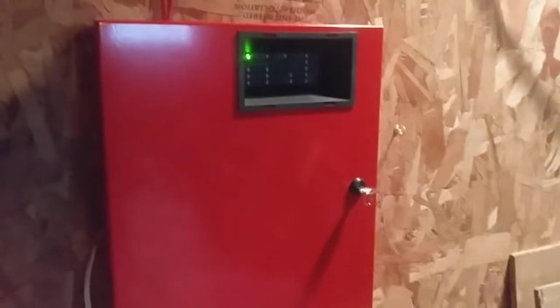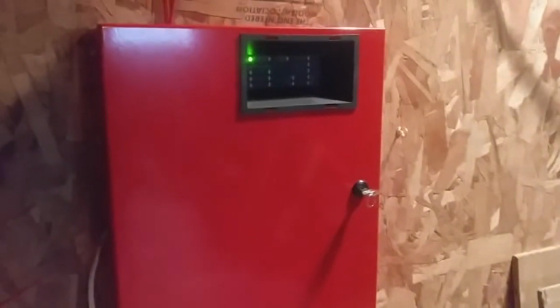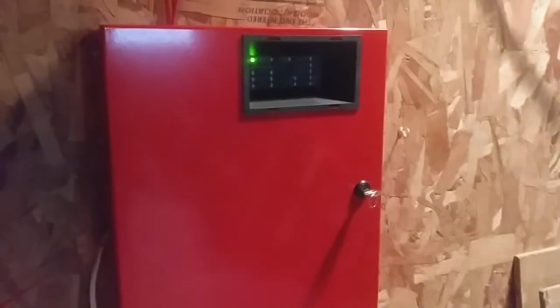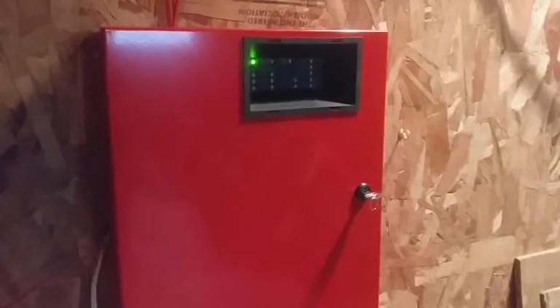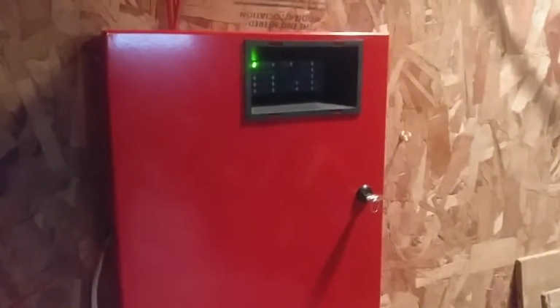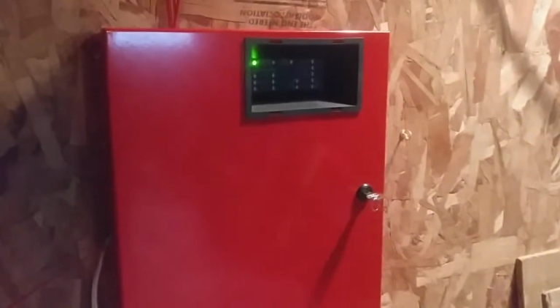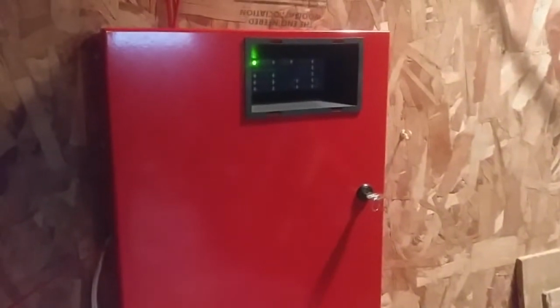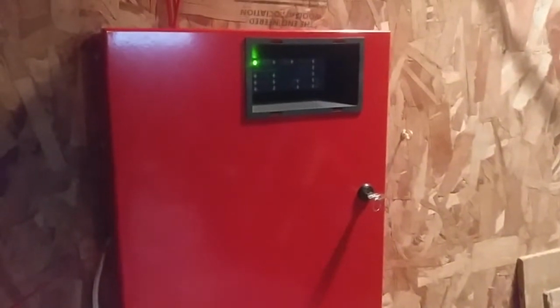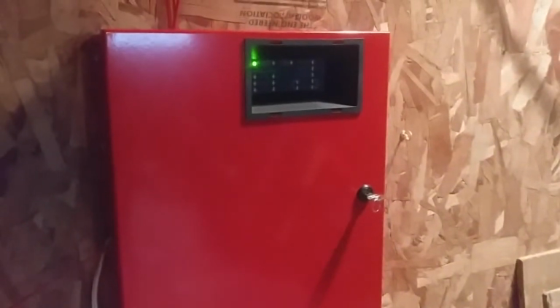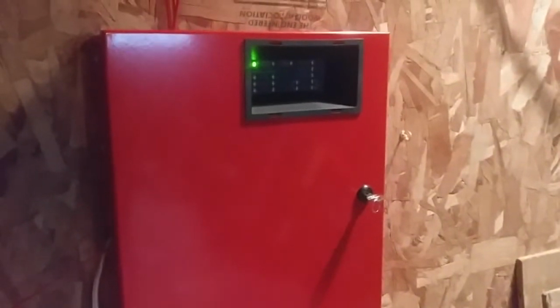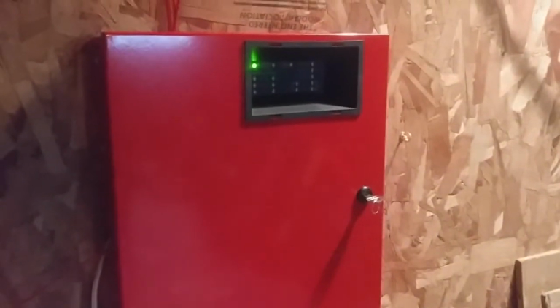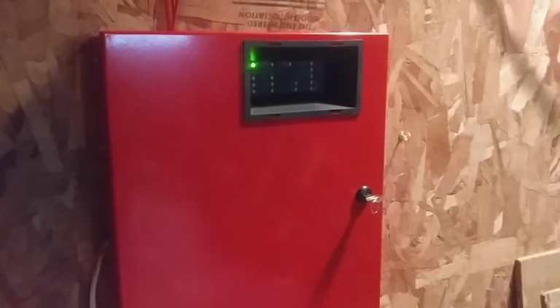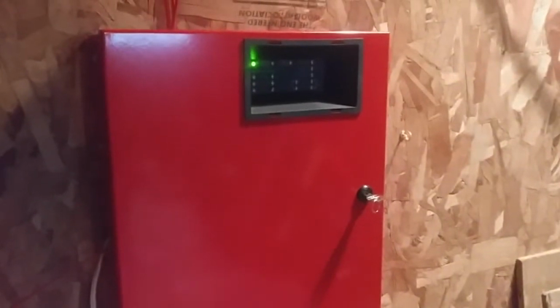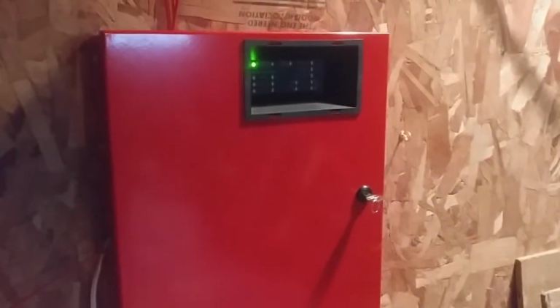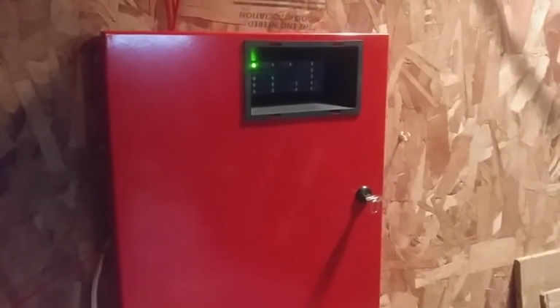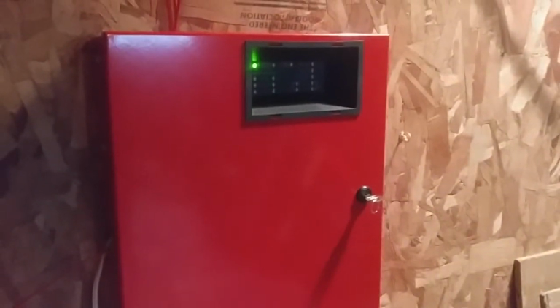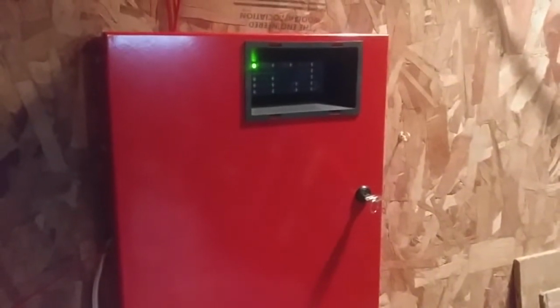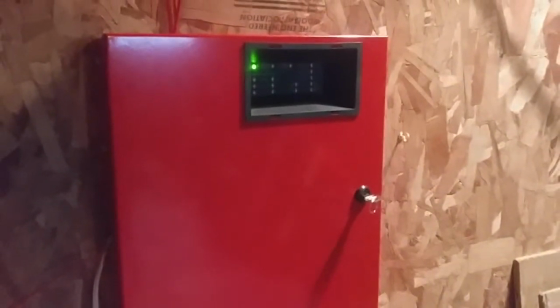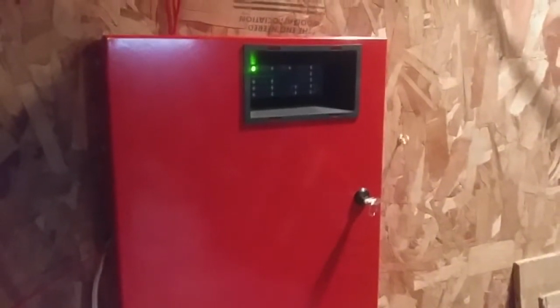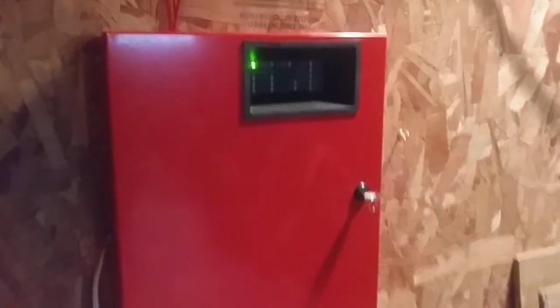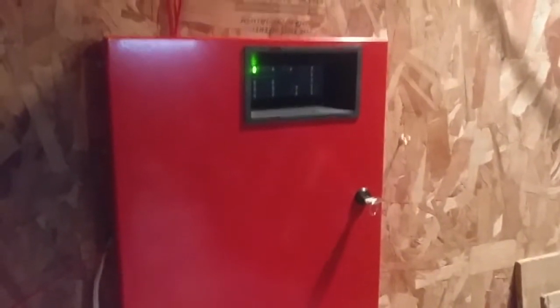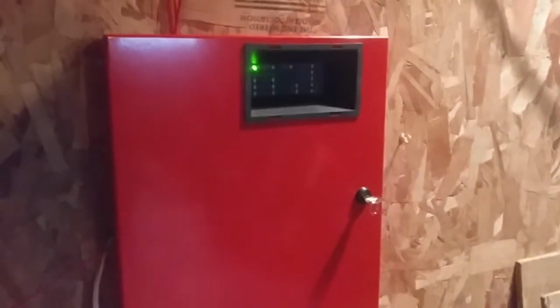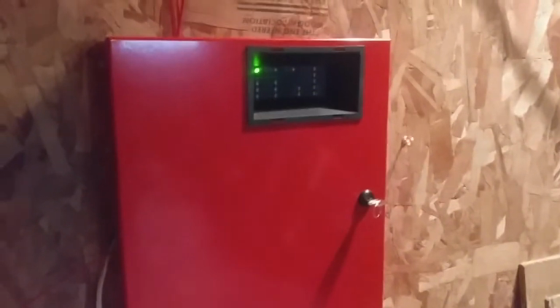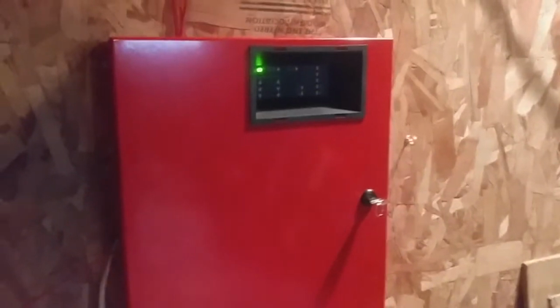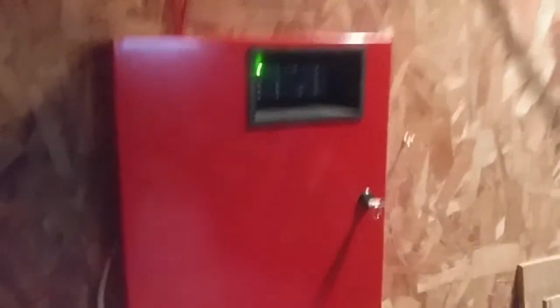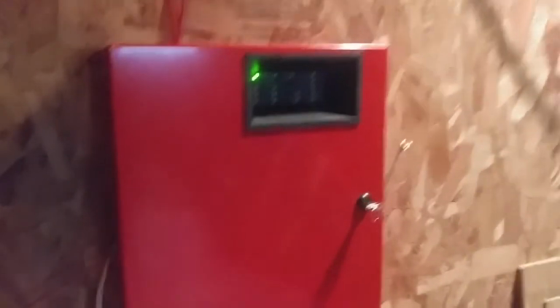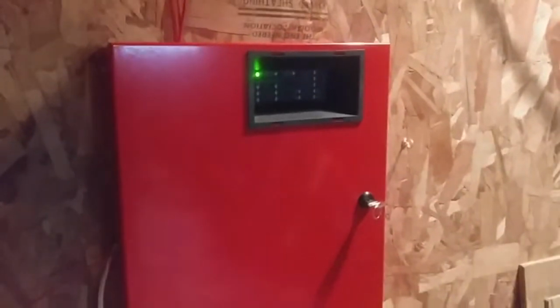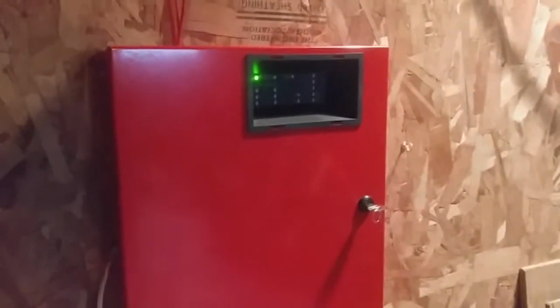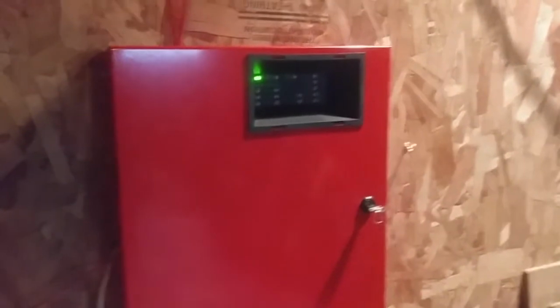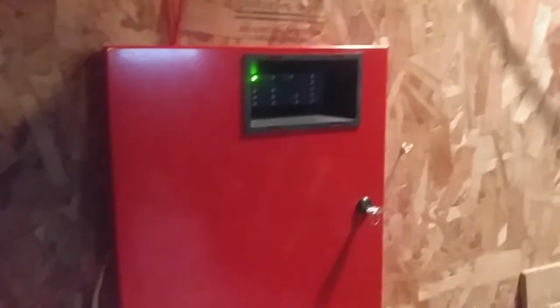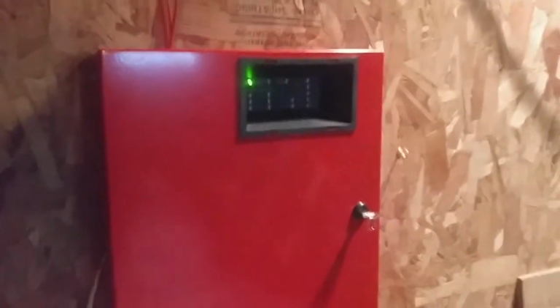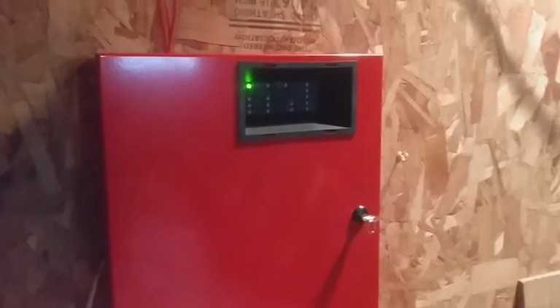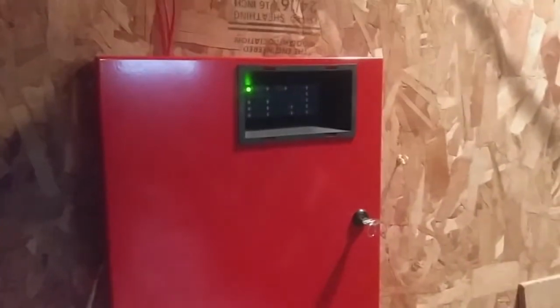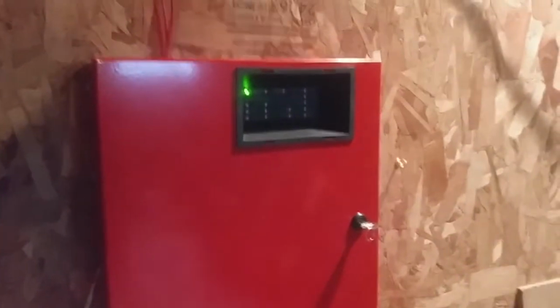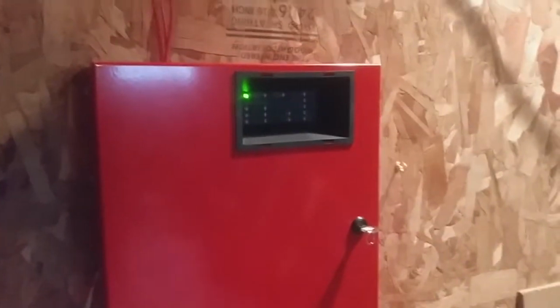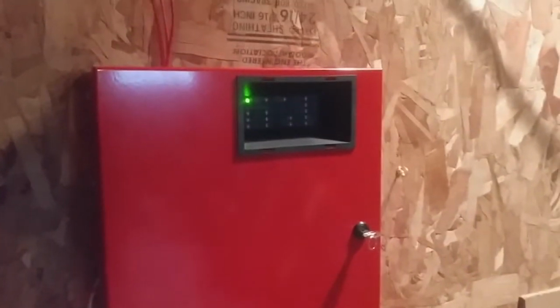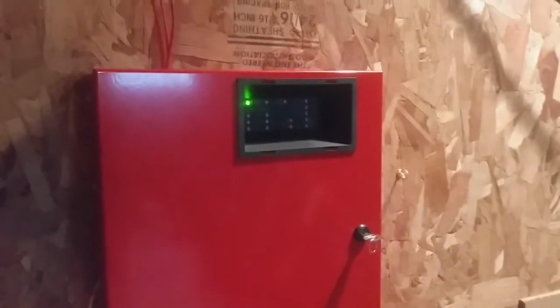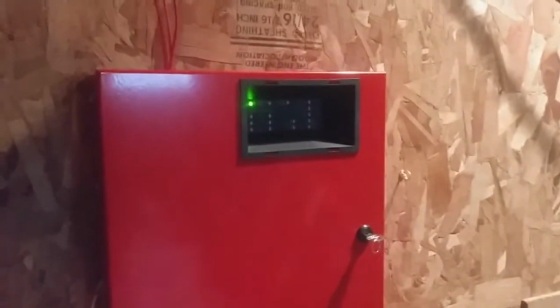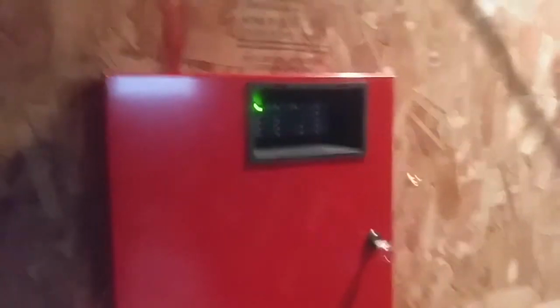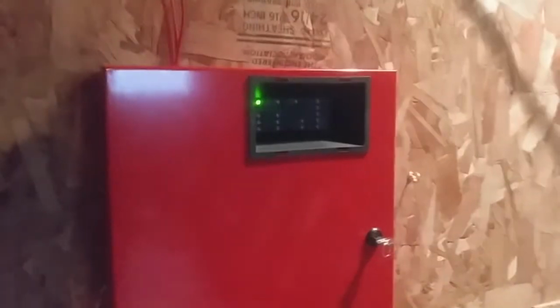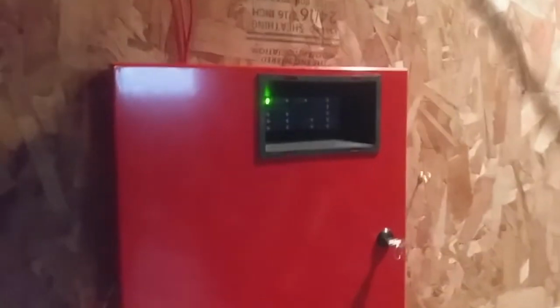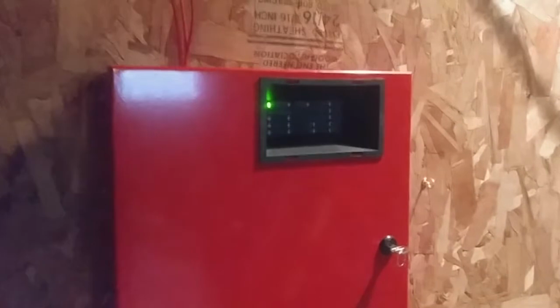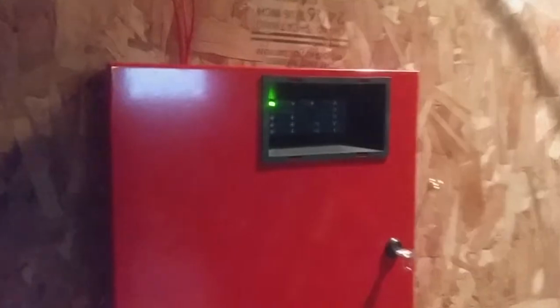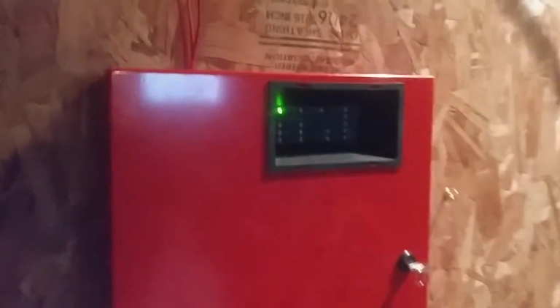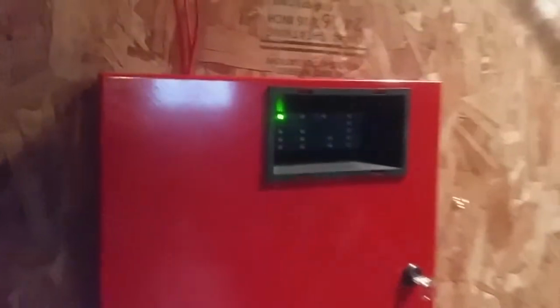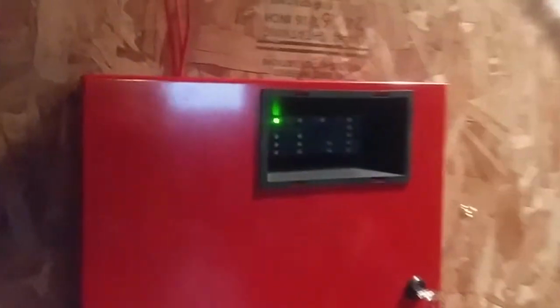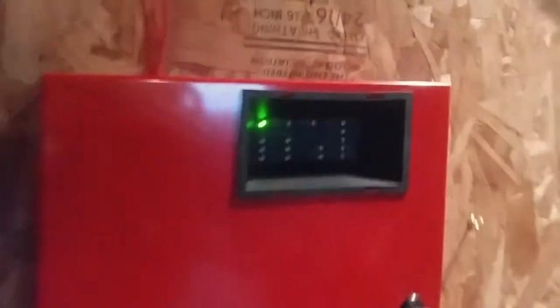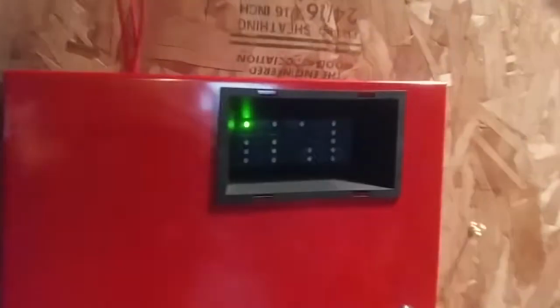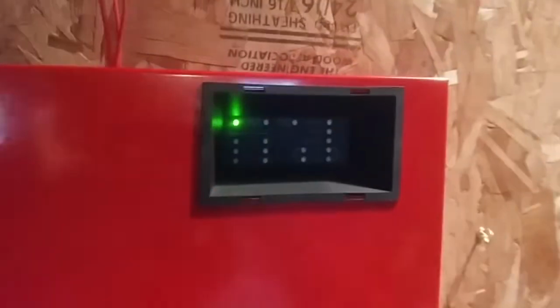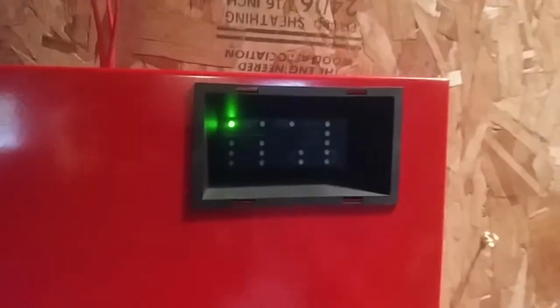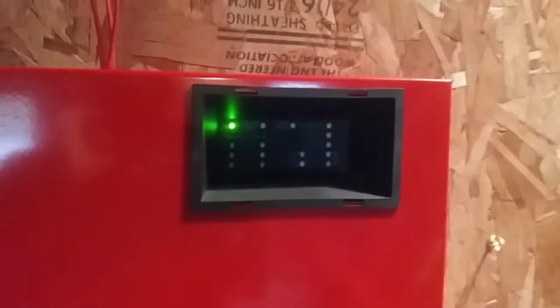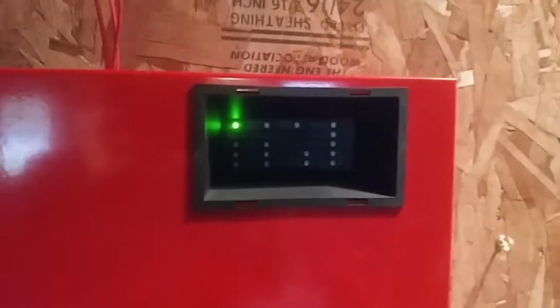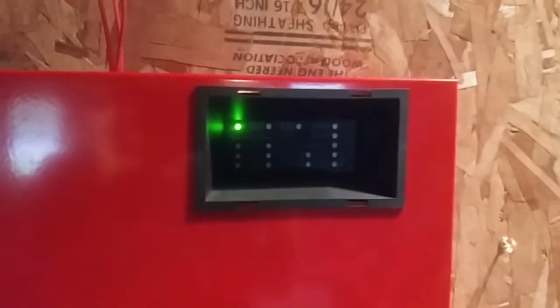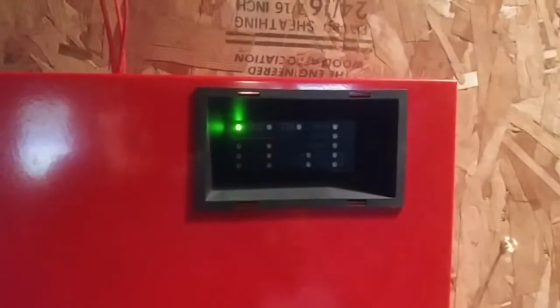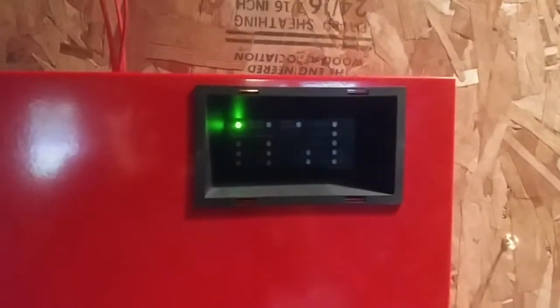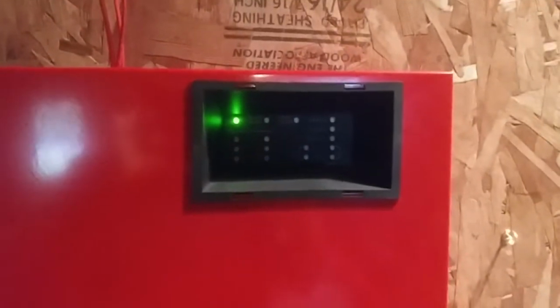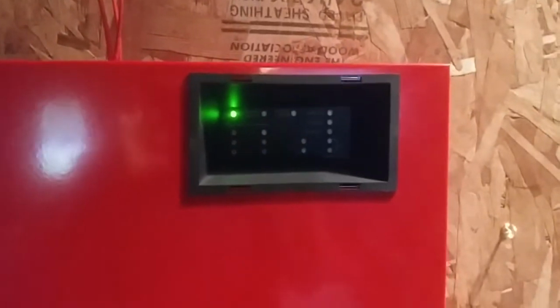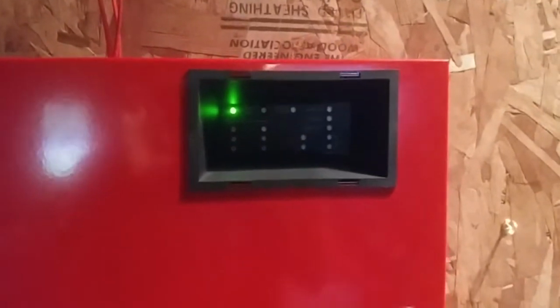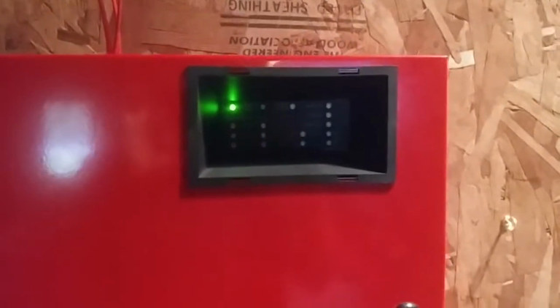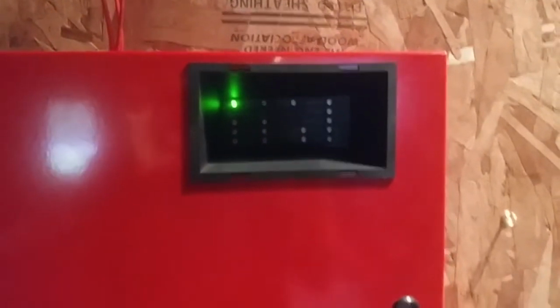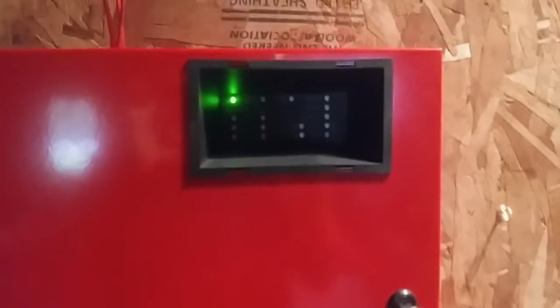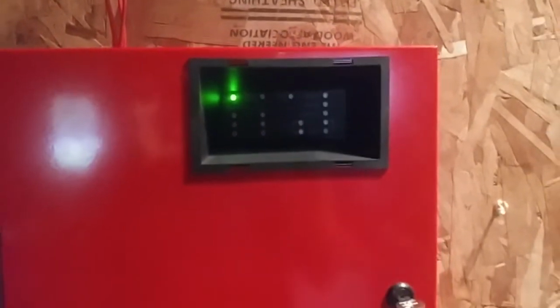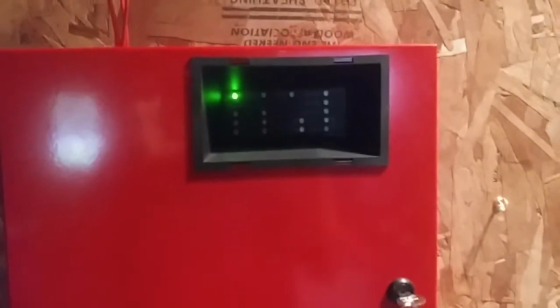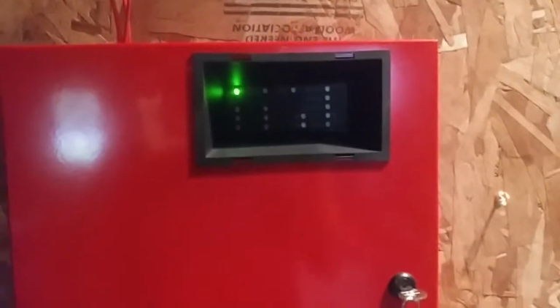Yo, what's up everyone? This is your boy Vintage Firearm Guy. Happy Firearm Friday. Today we're doing system test number 25.